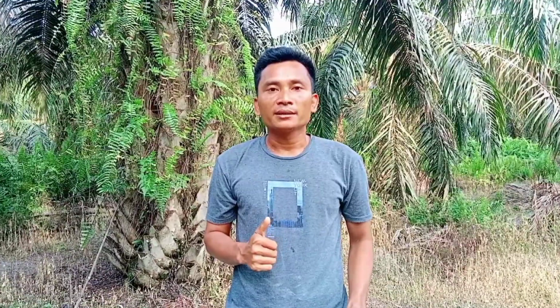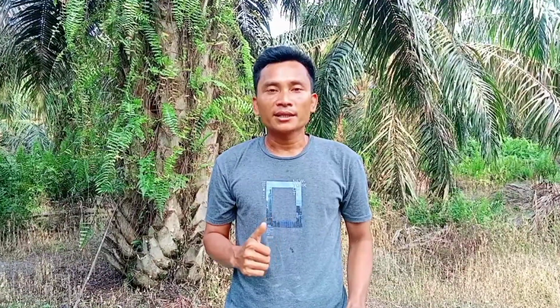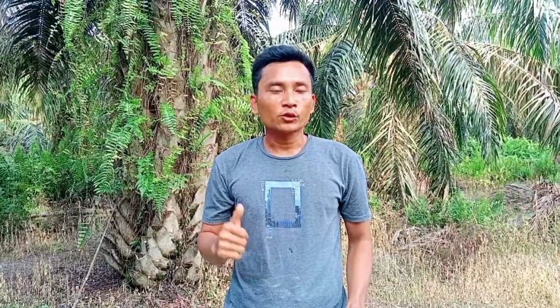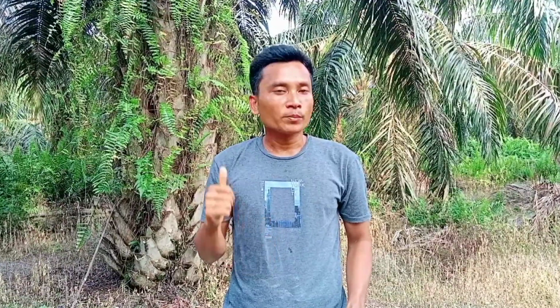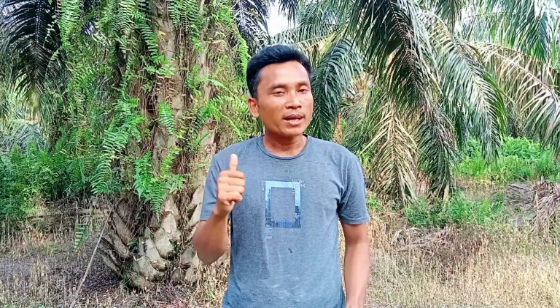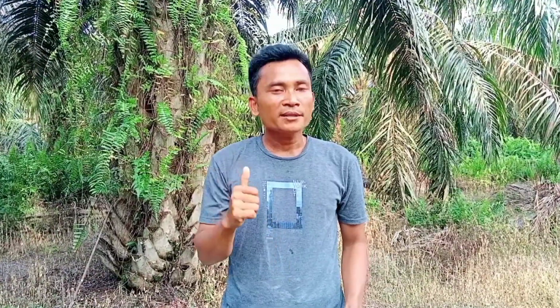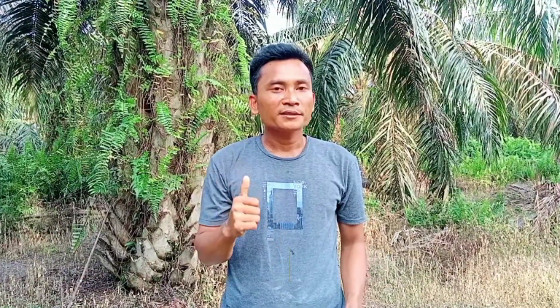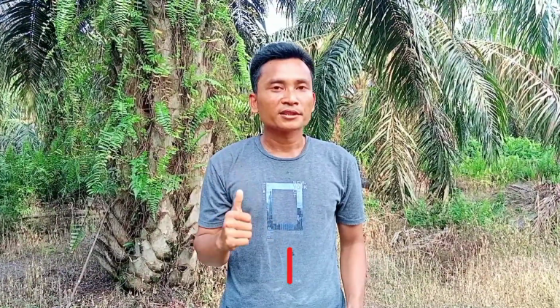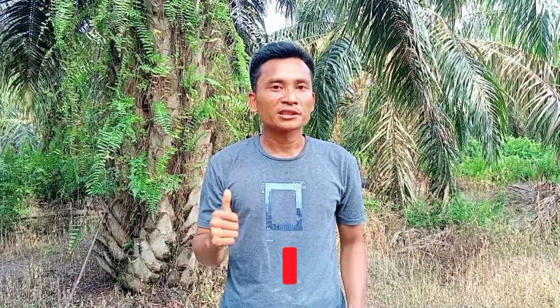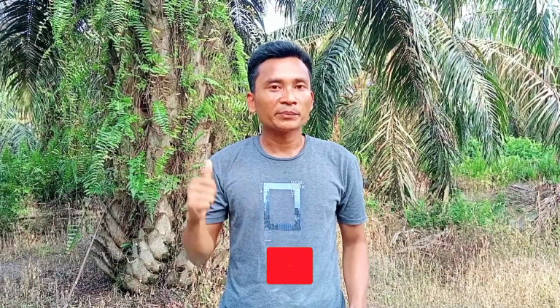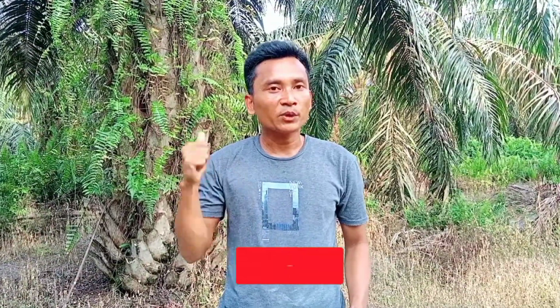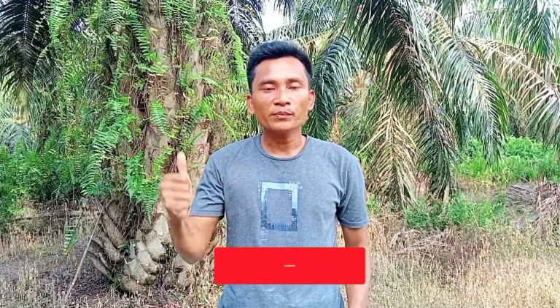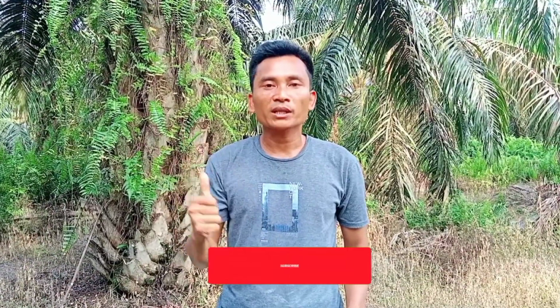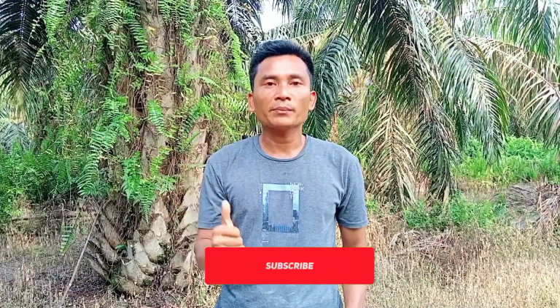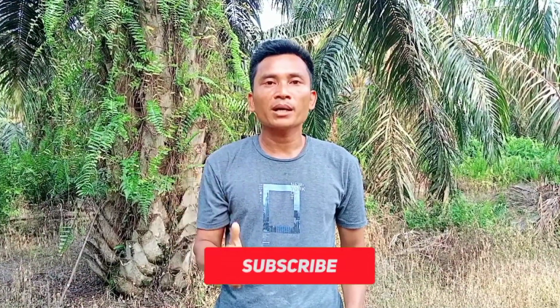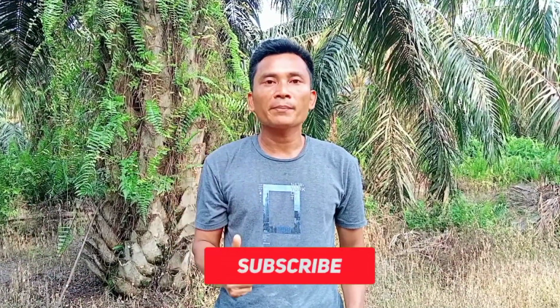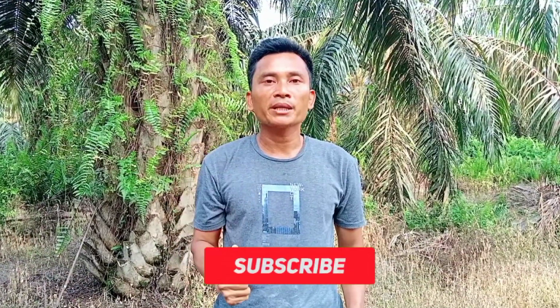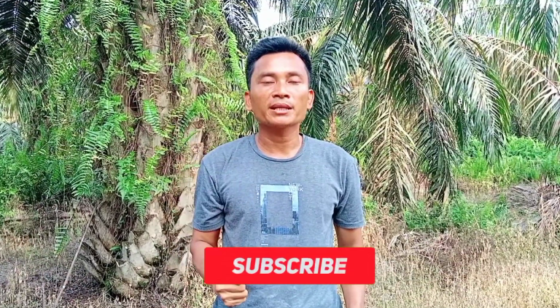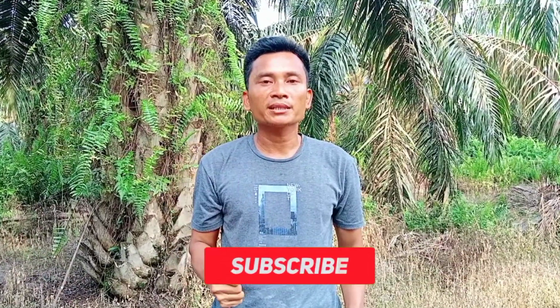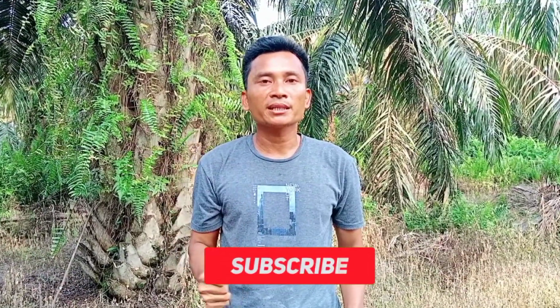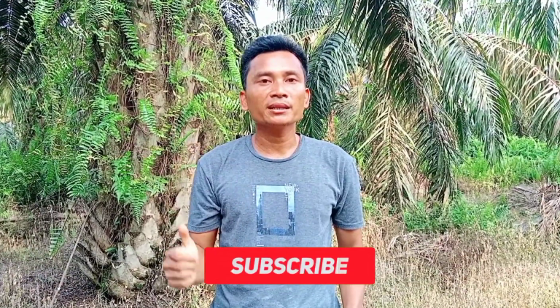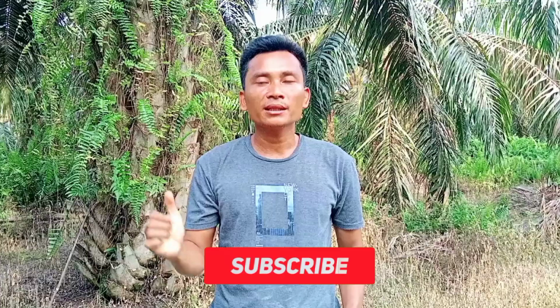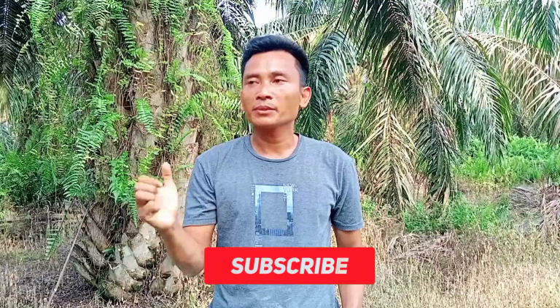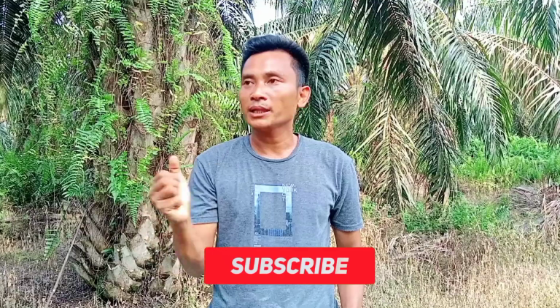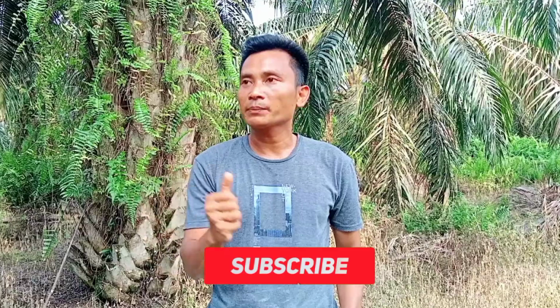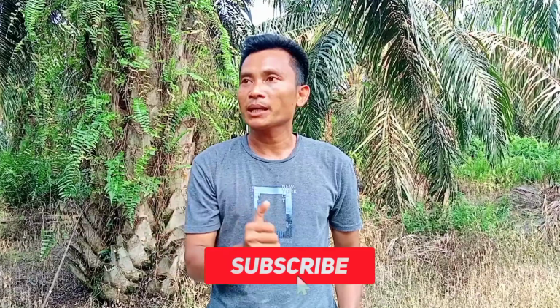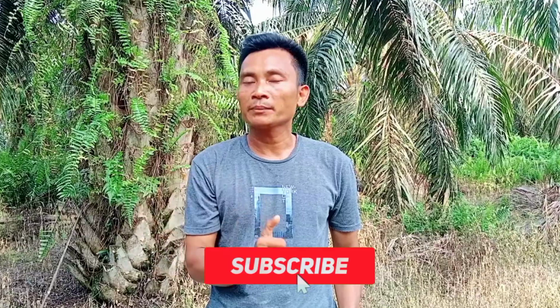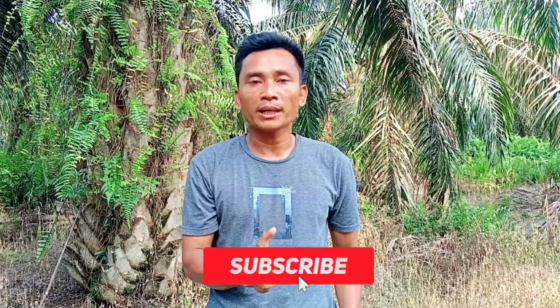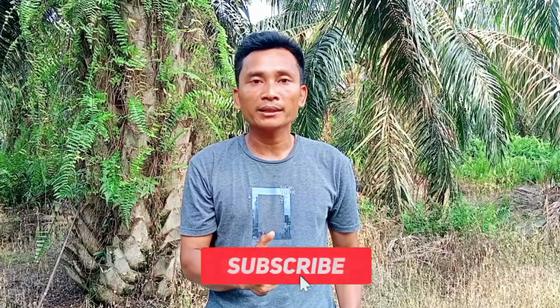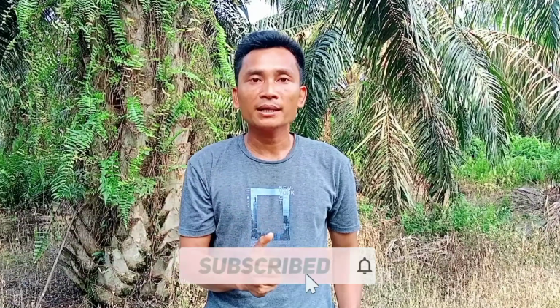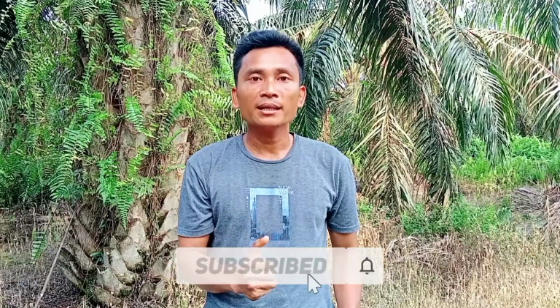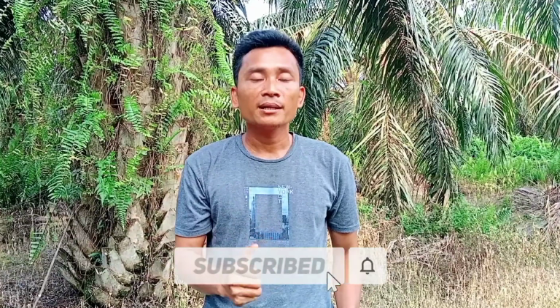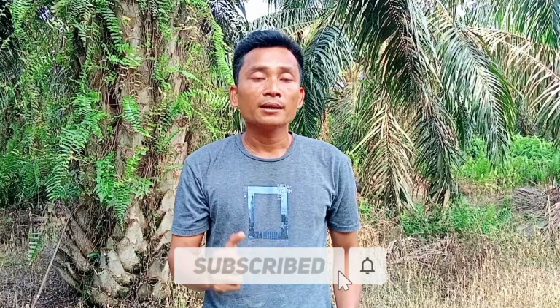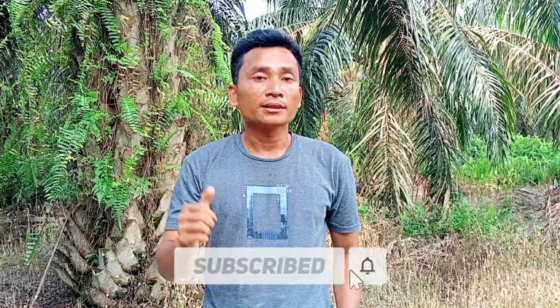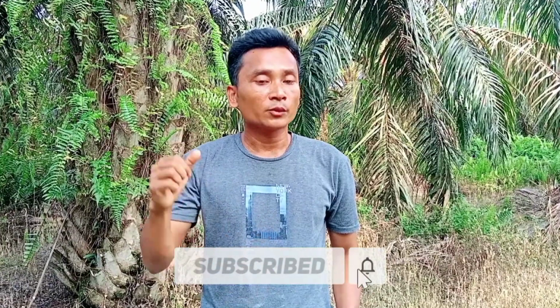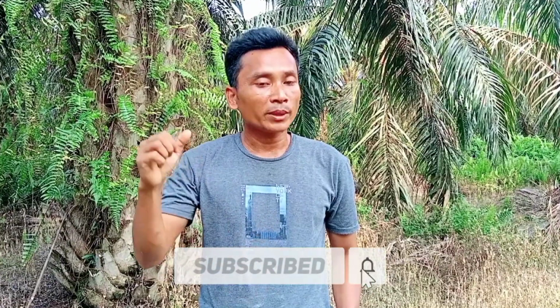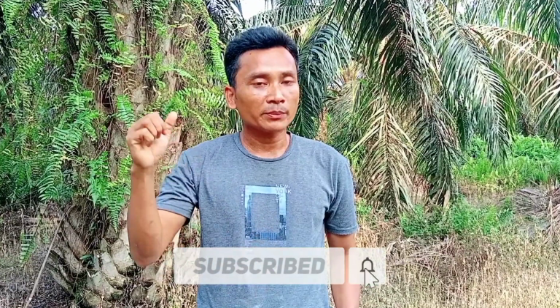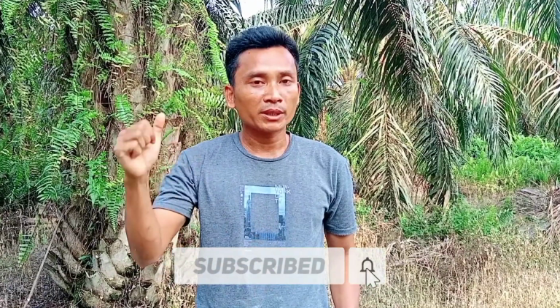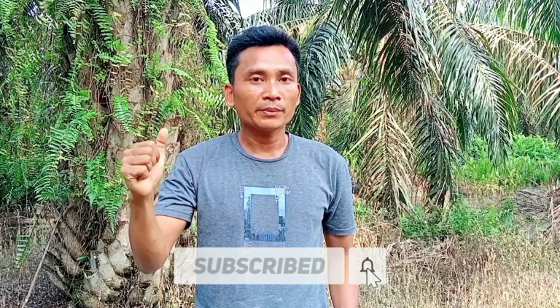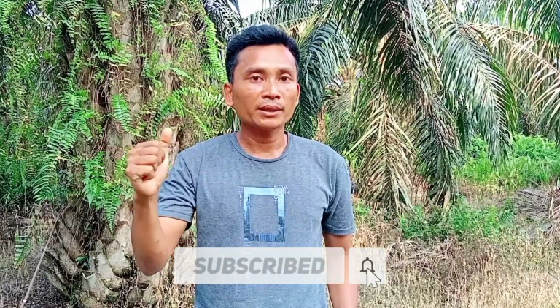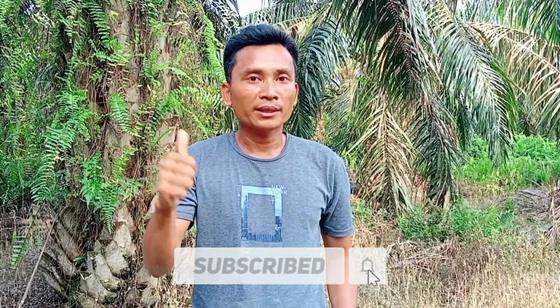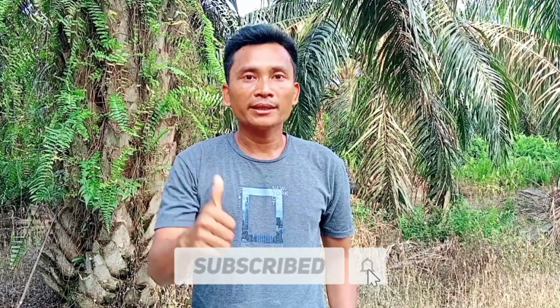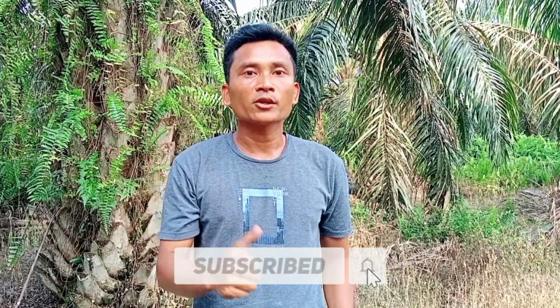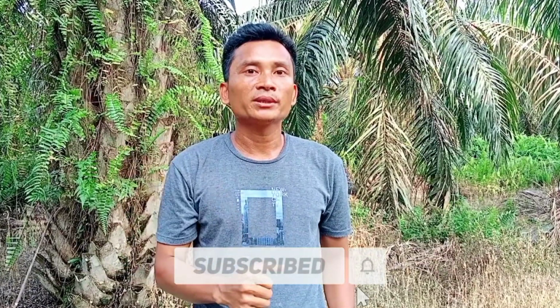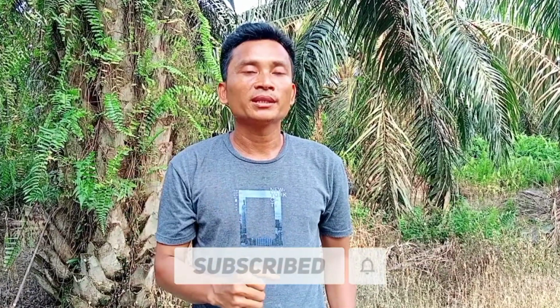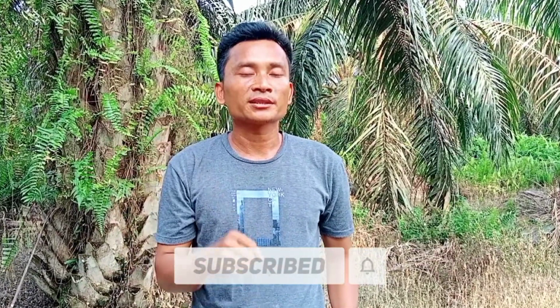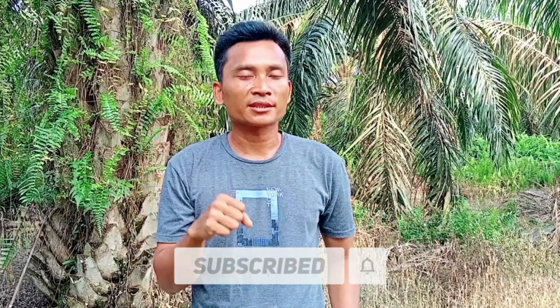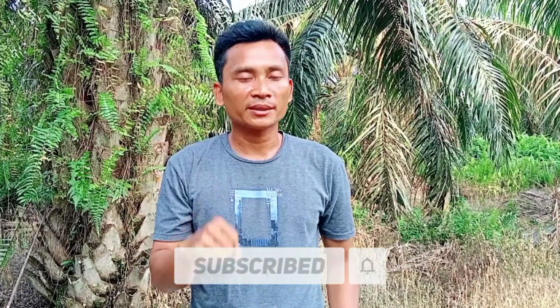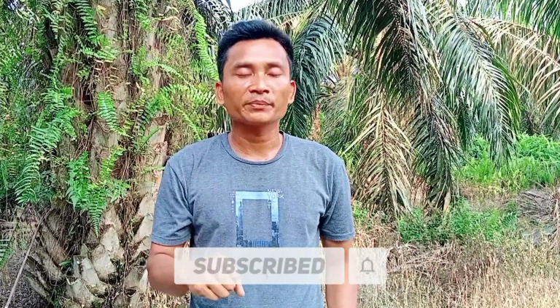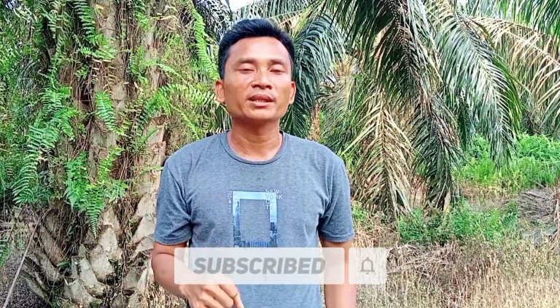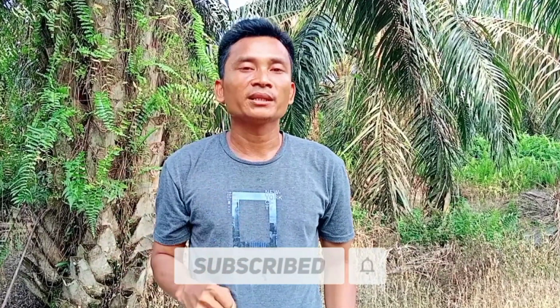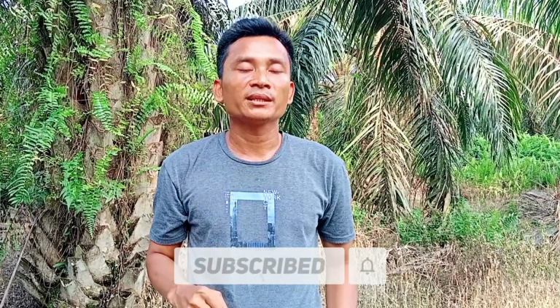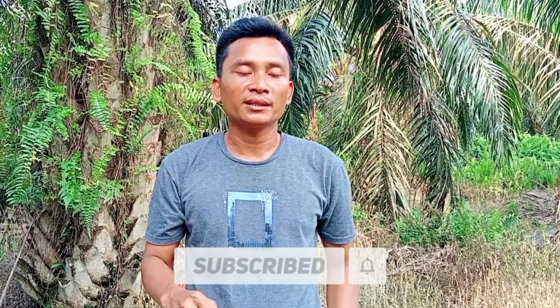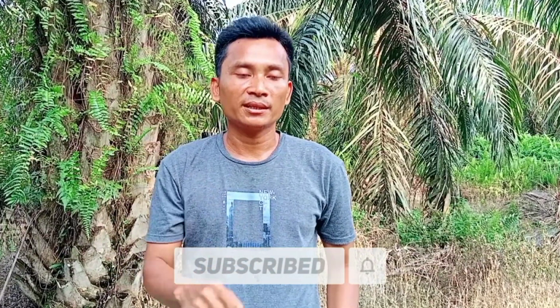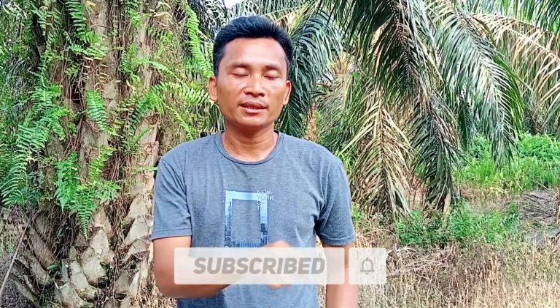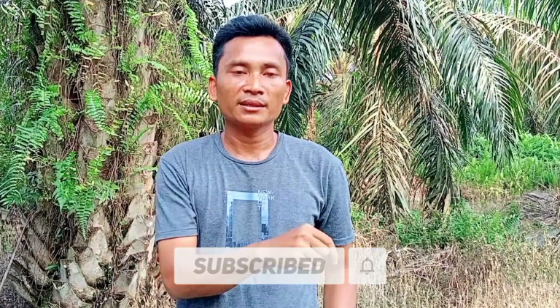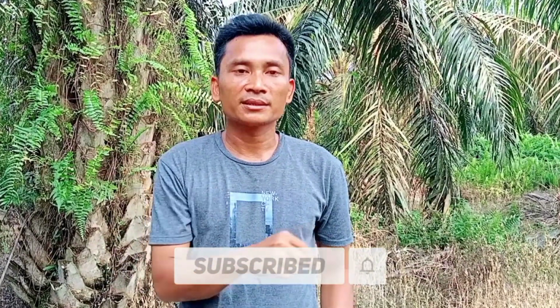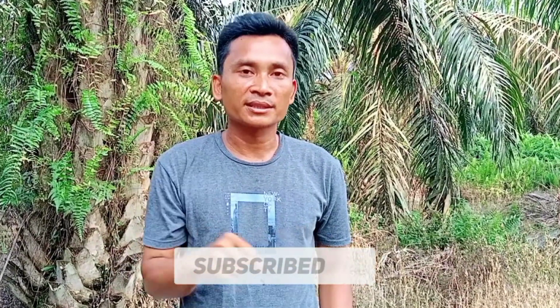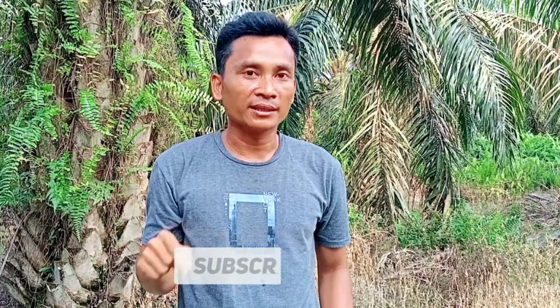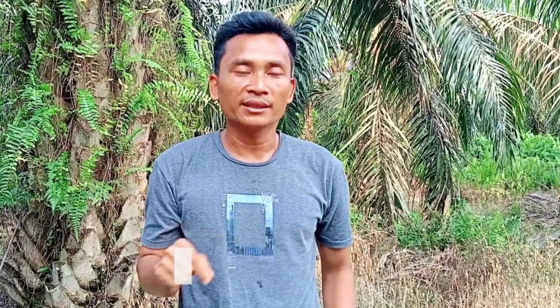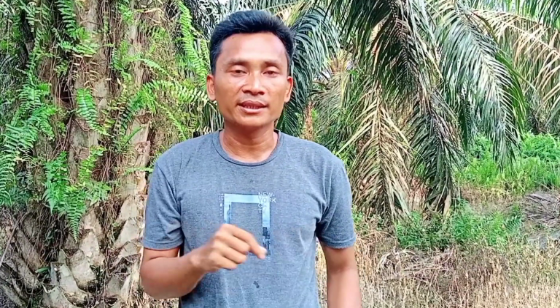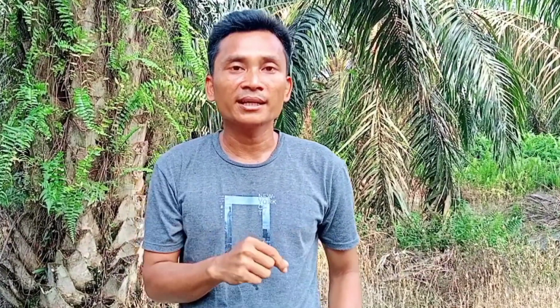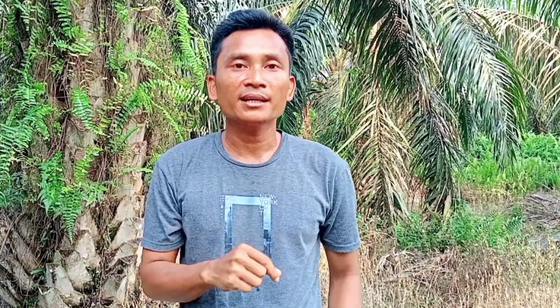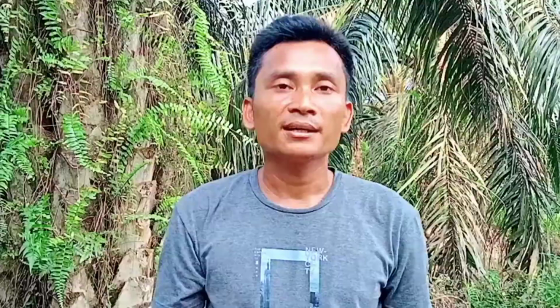Sebelum kita mengaplikasikan dan melihat bahan-bahannya, jangan lupa like, komen, dan subscribe di channel ini.